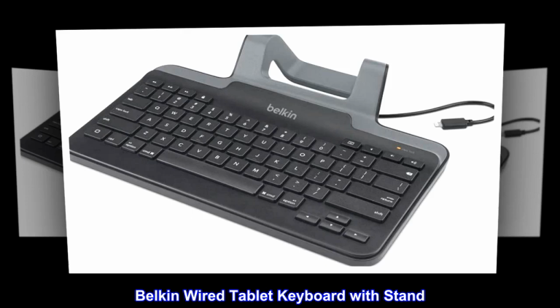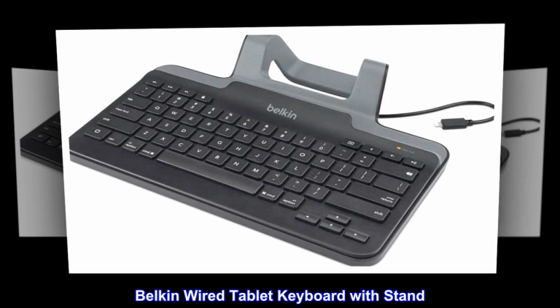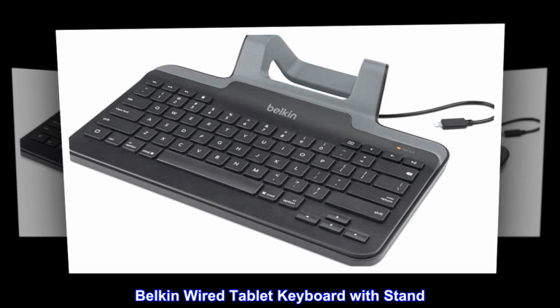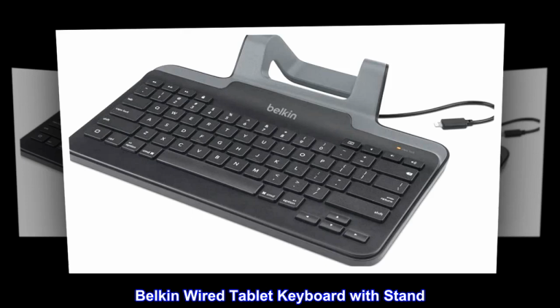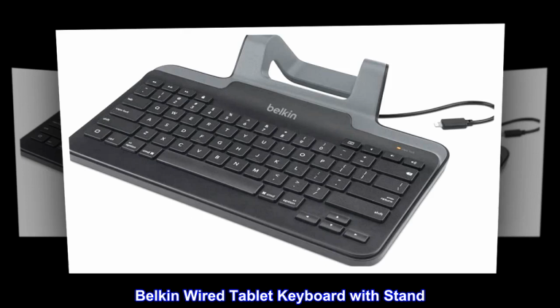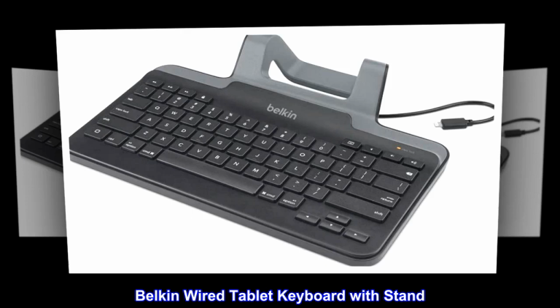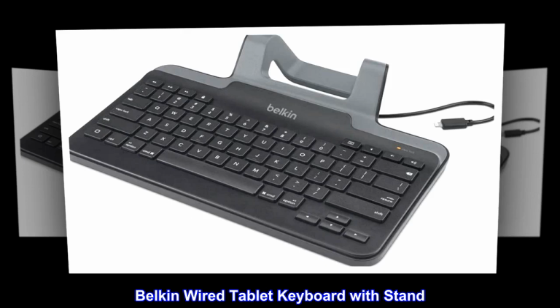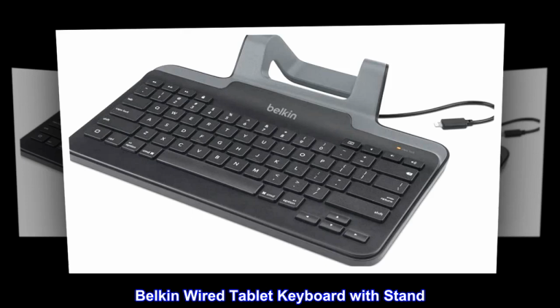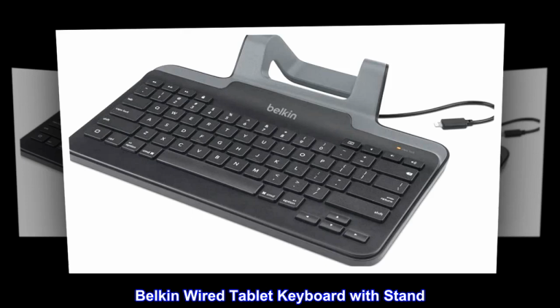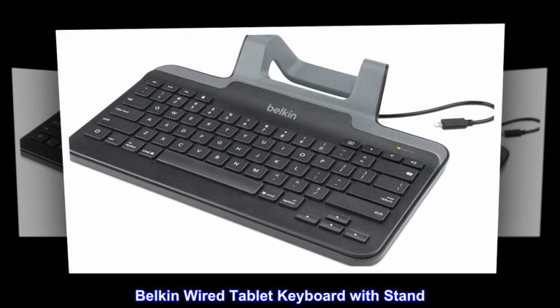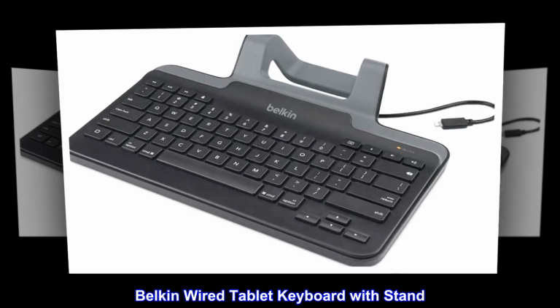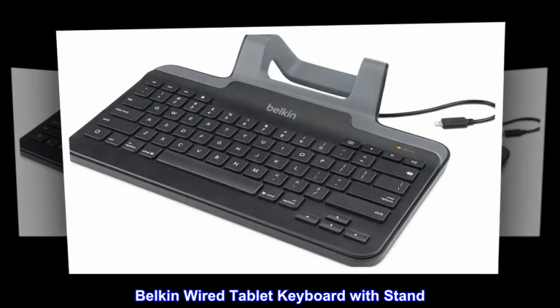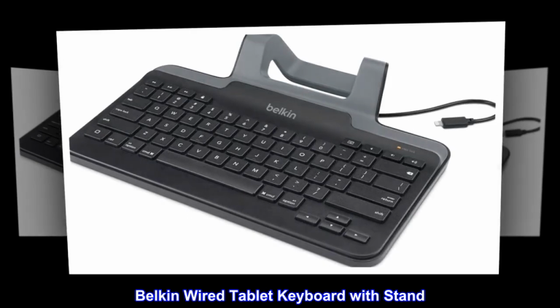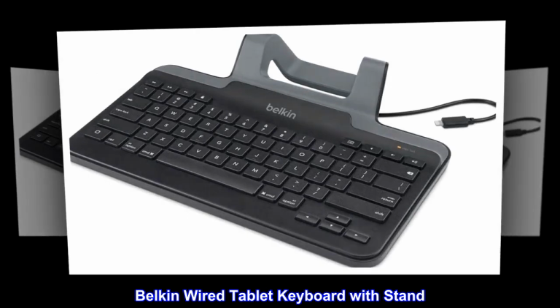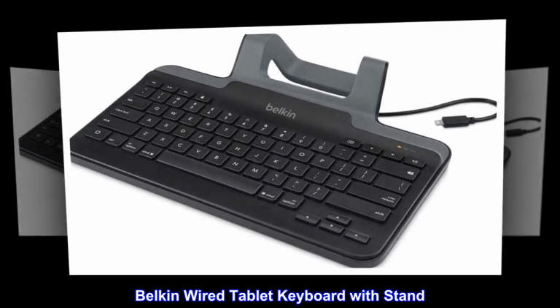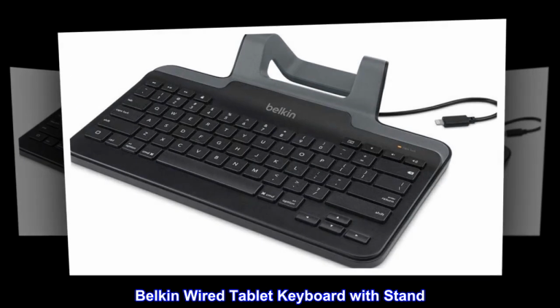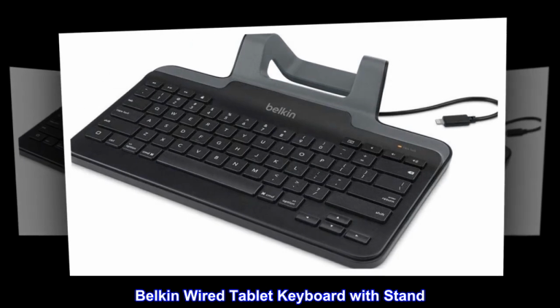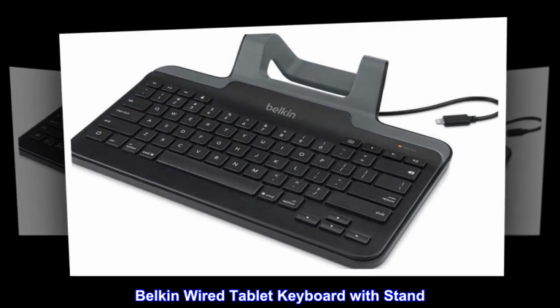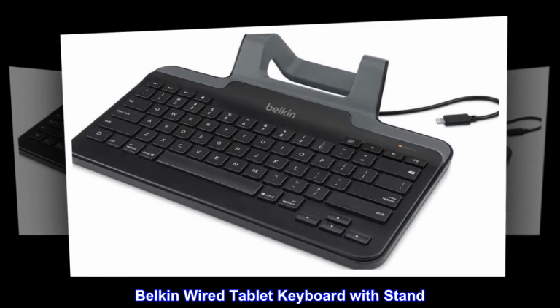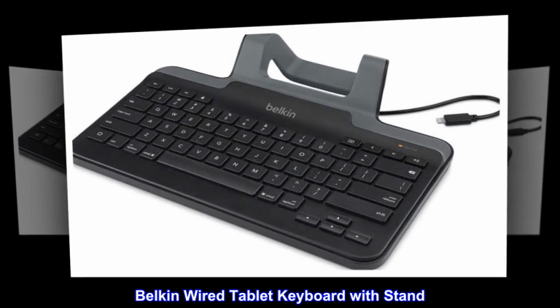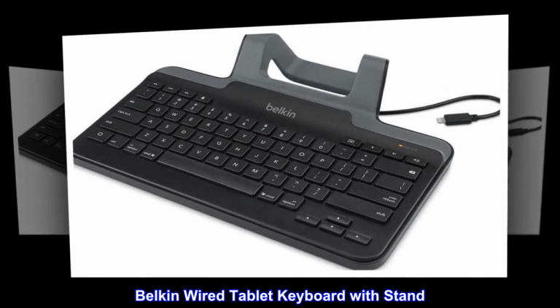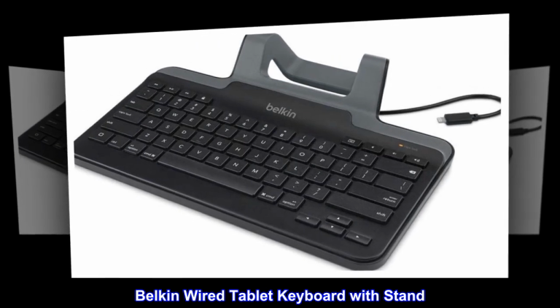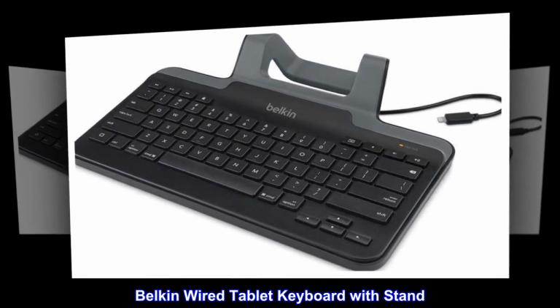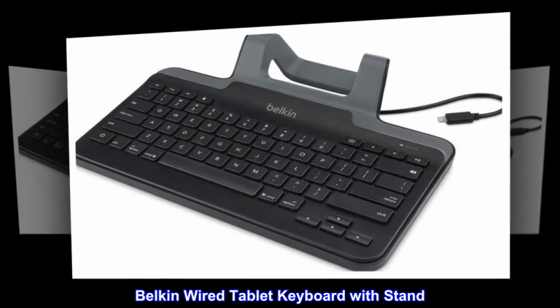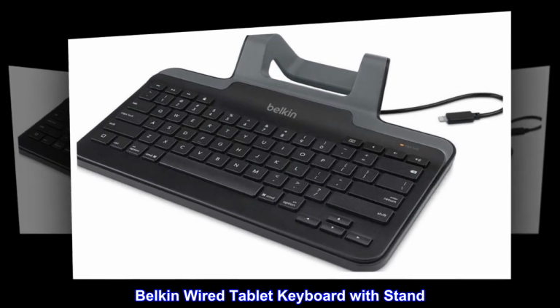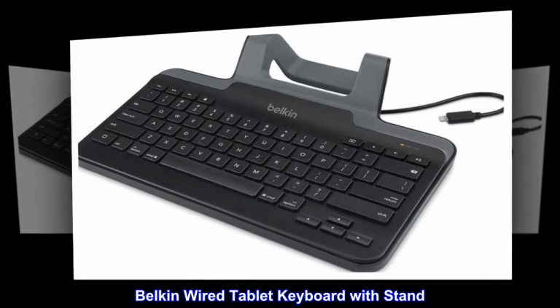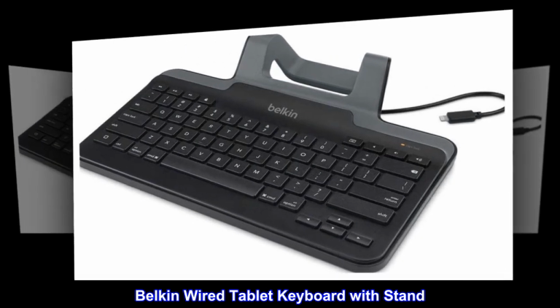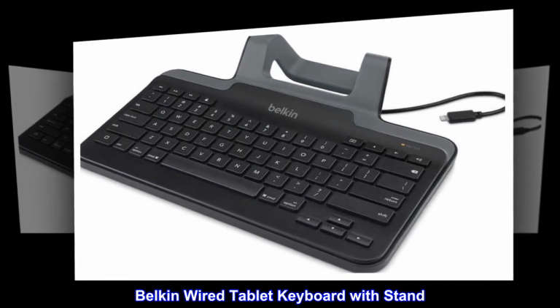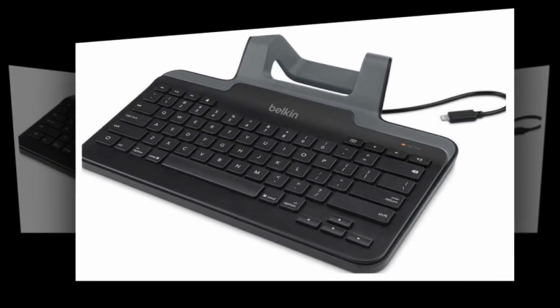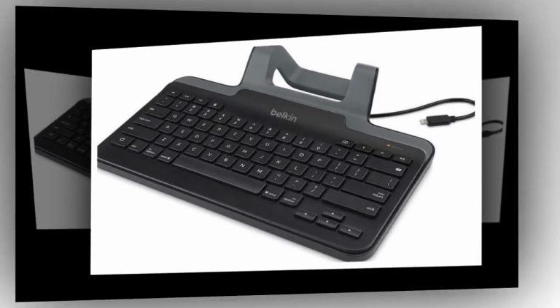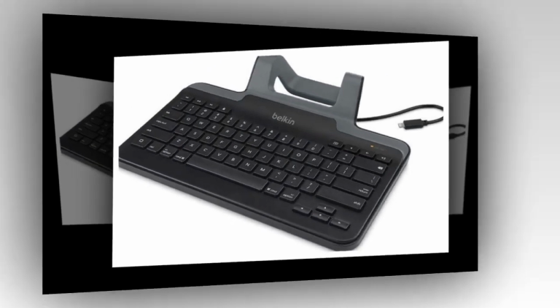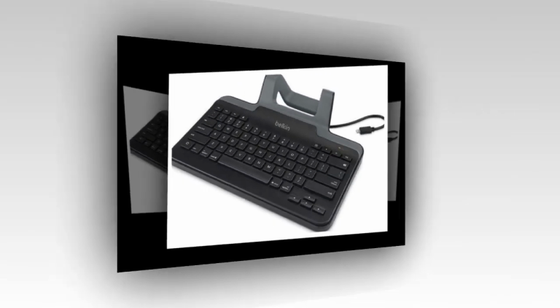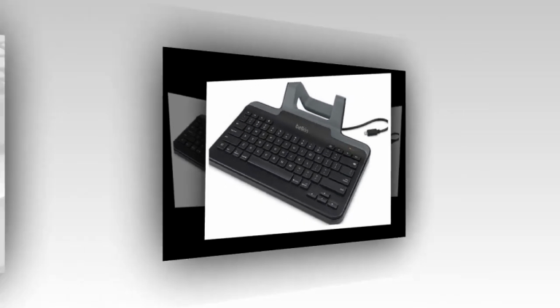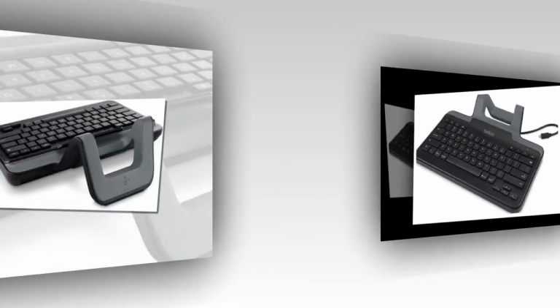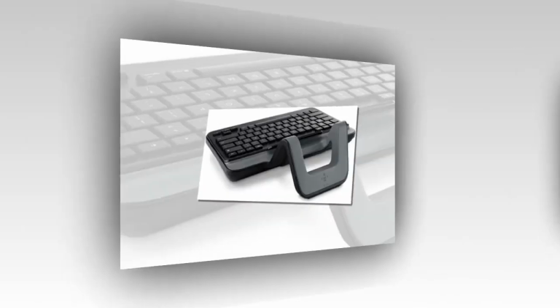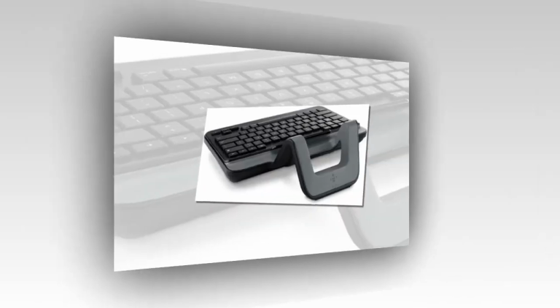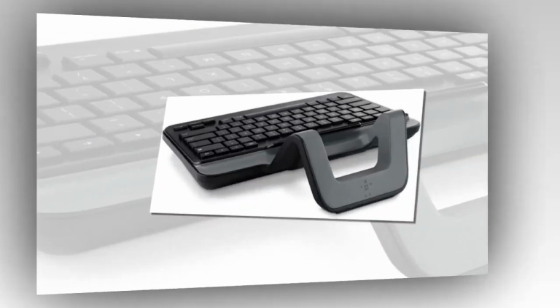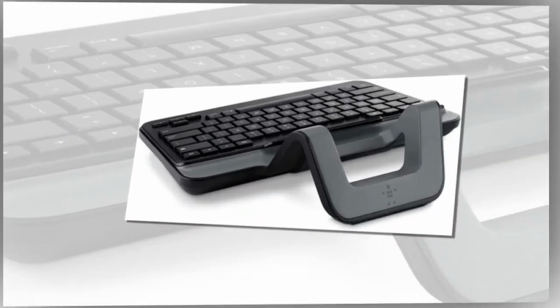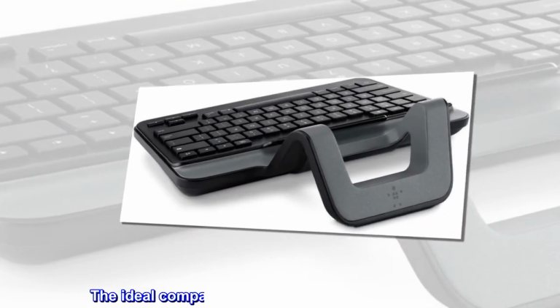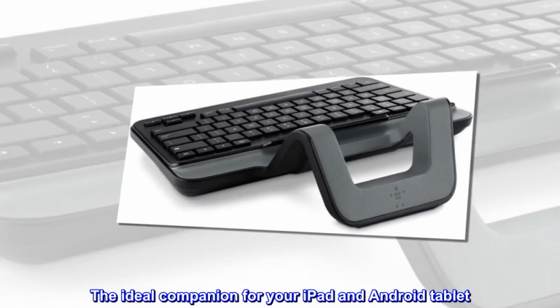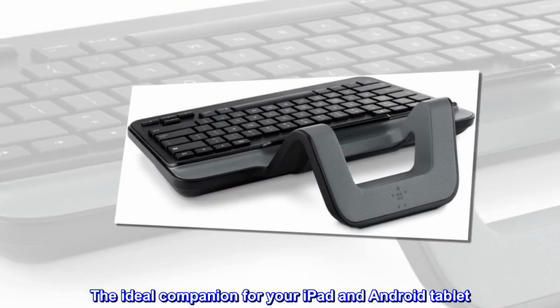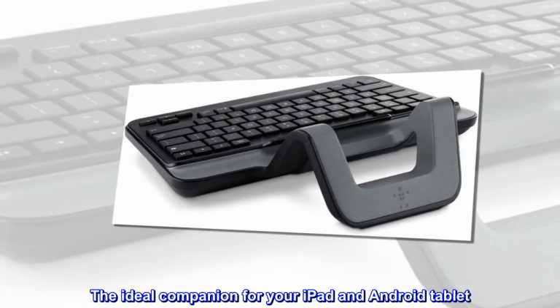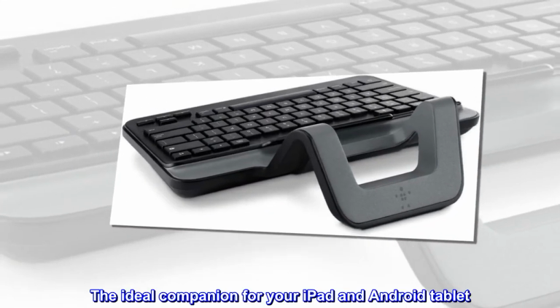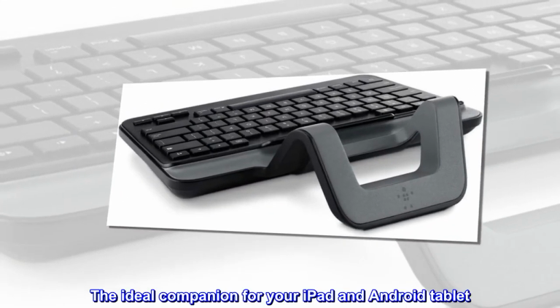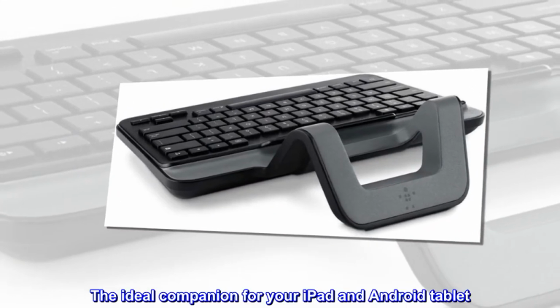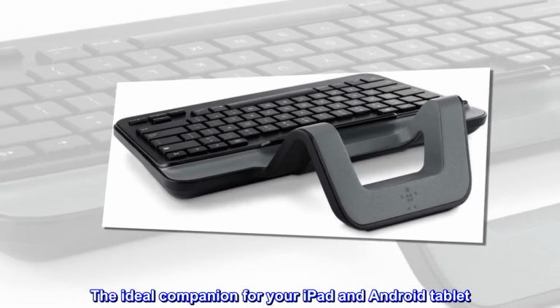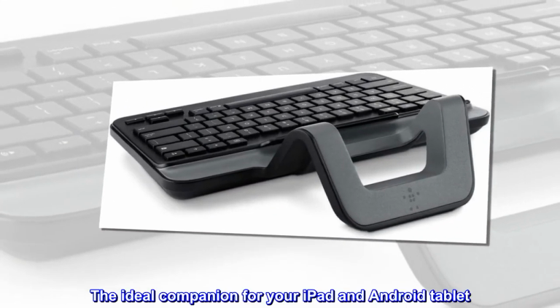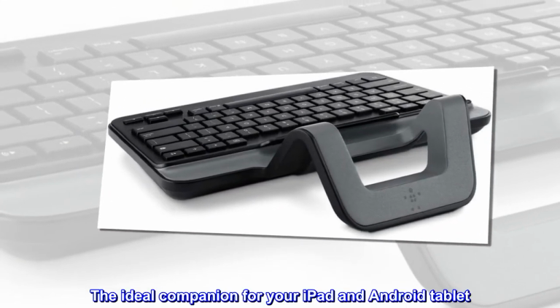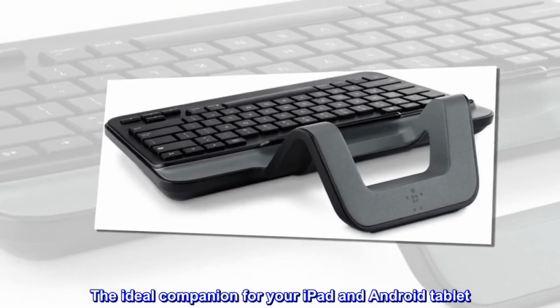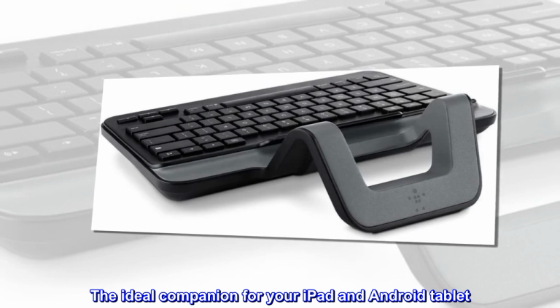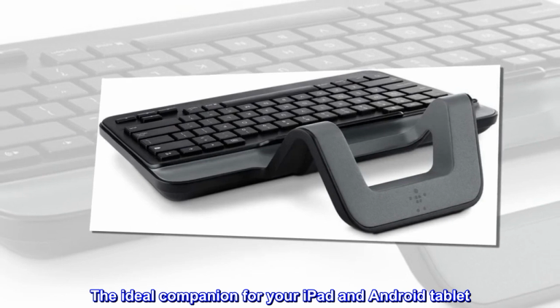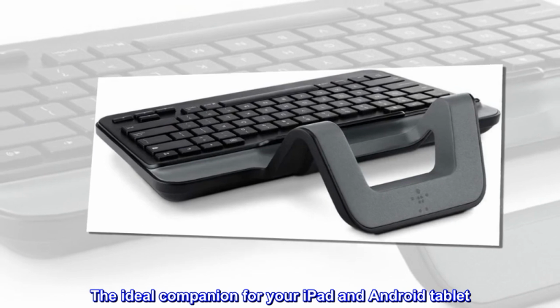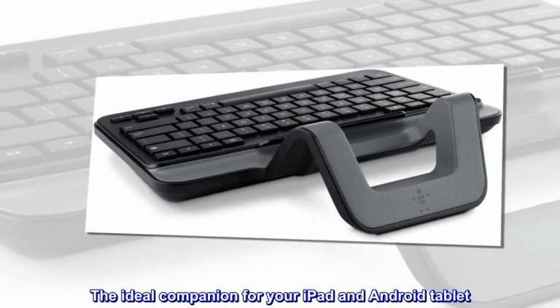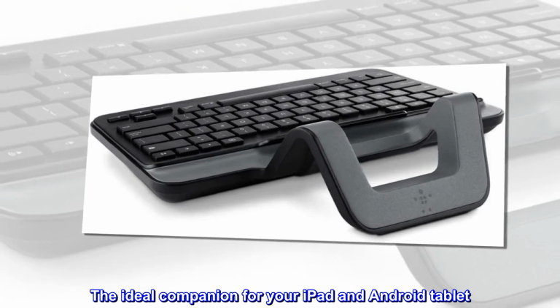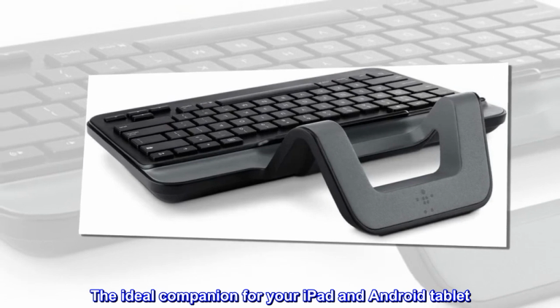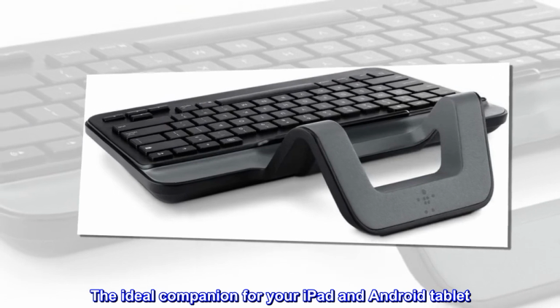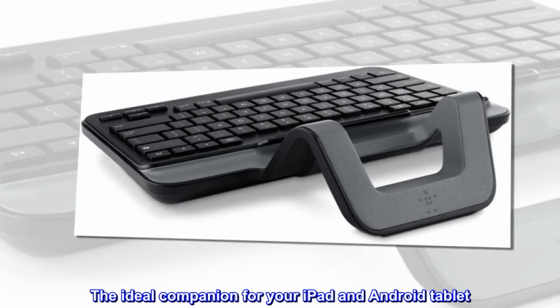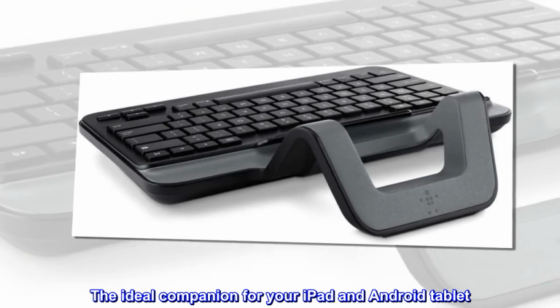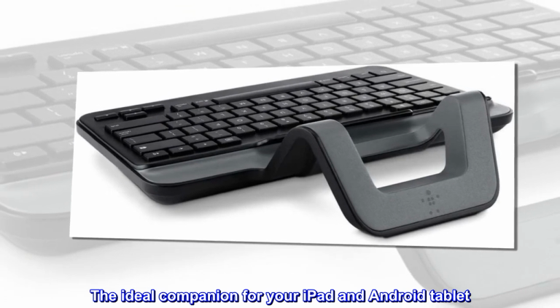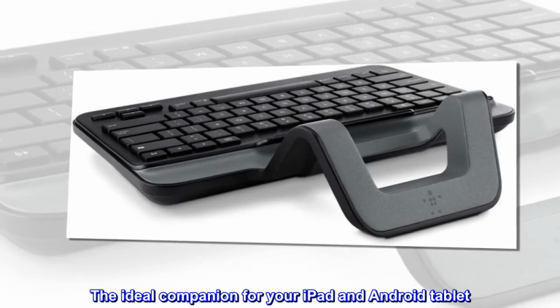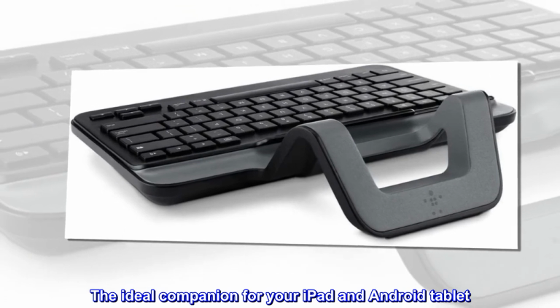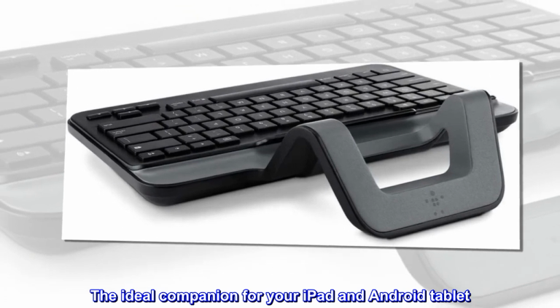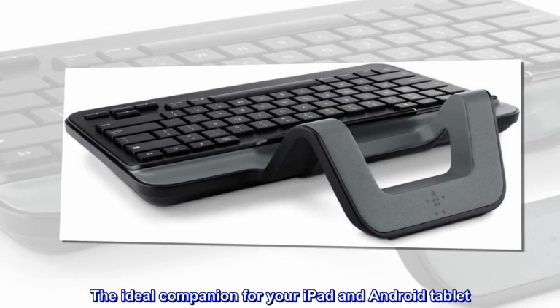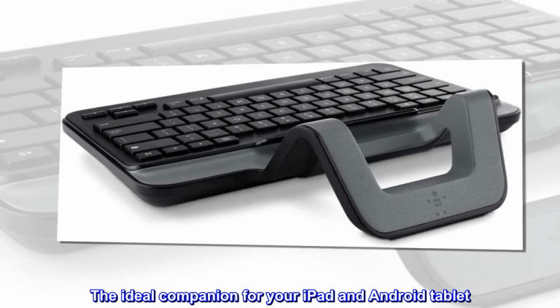Belkin Wired Tablet Keyboard with Stand. The ideal companion for your iPad and Android tablet.